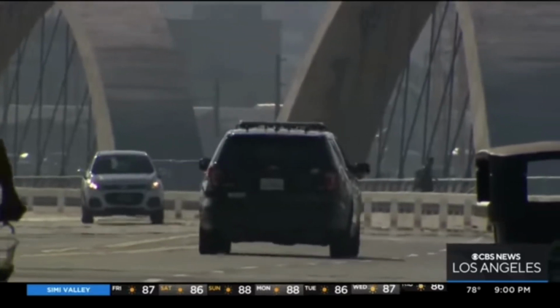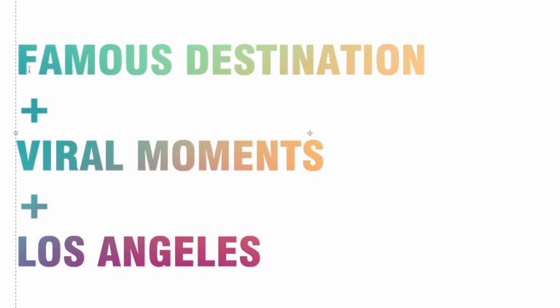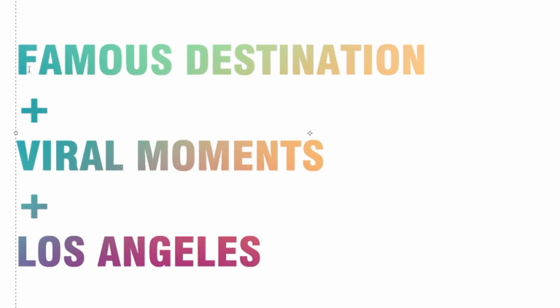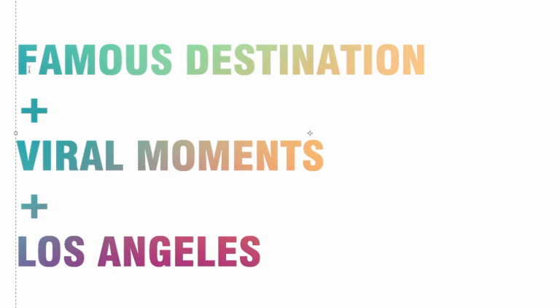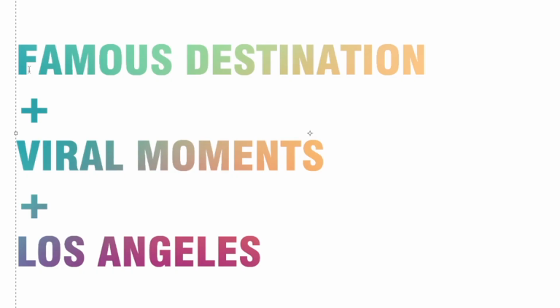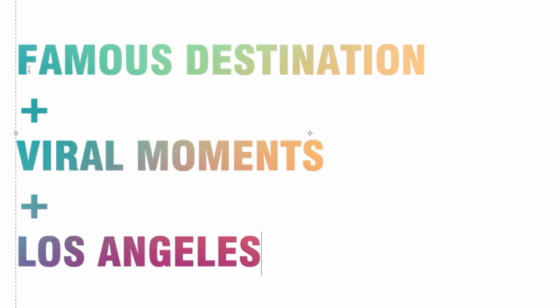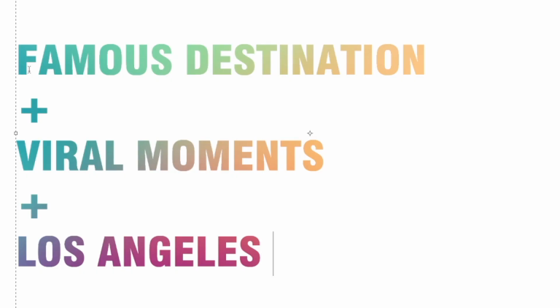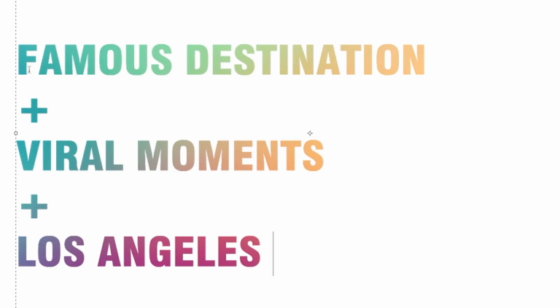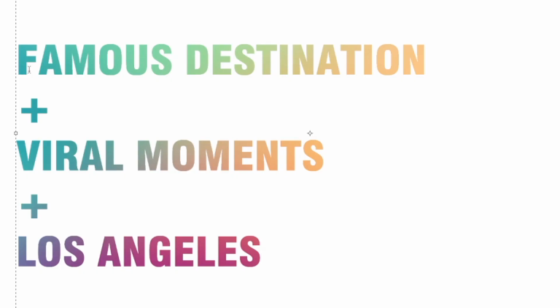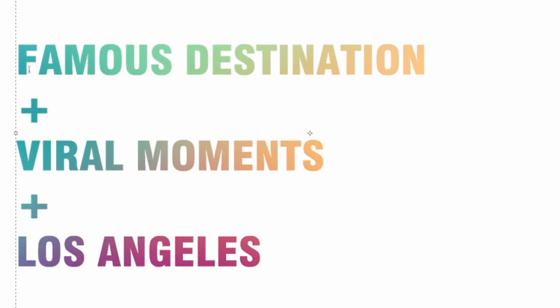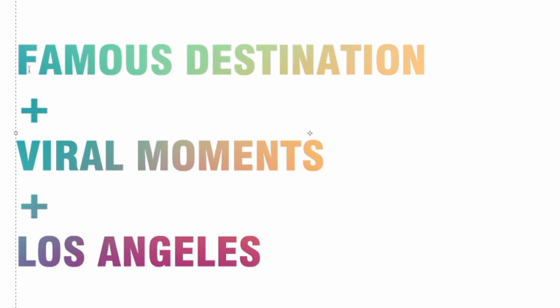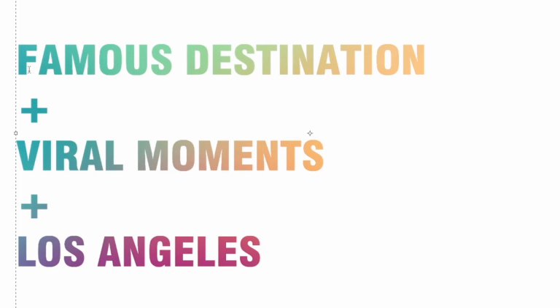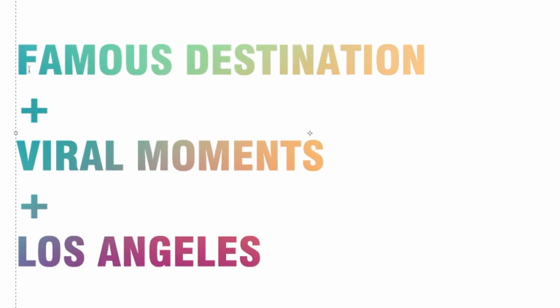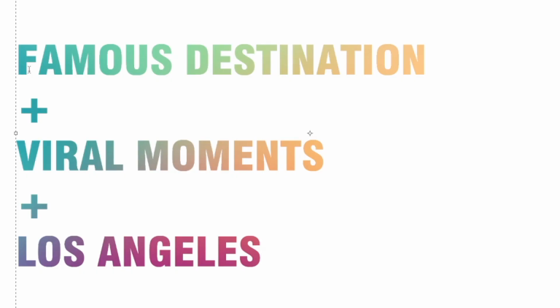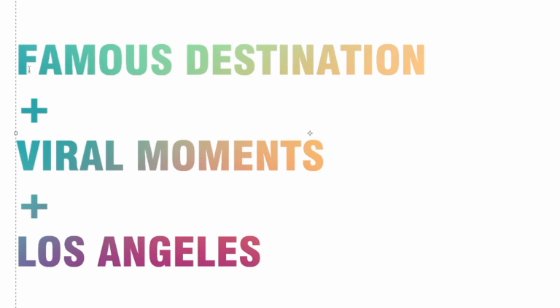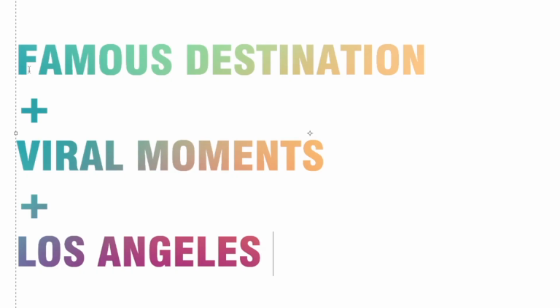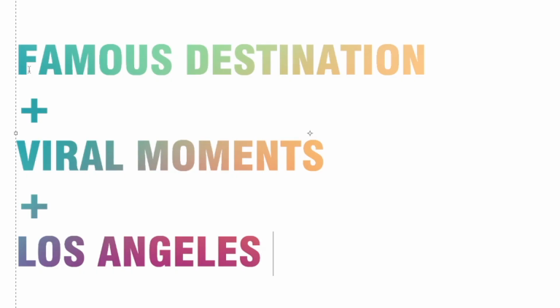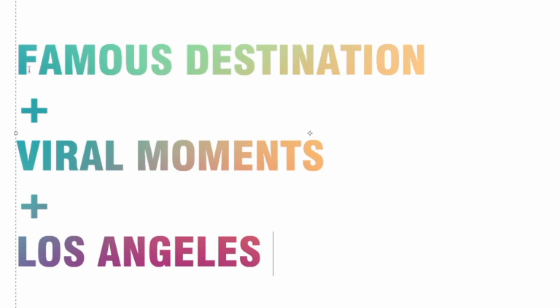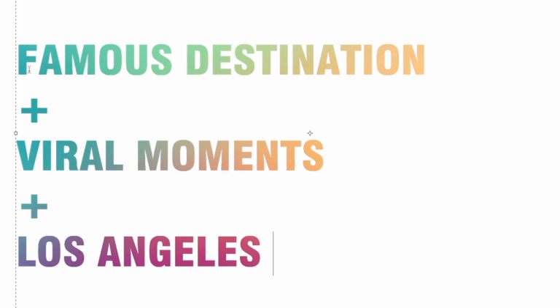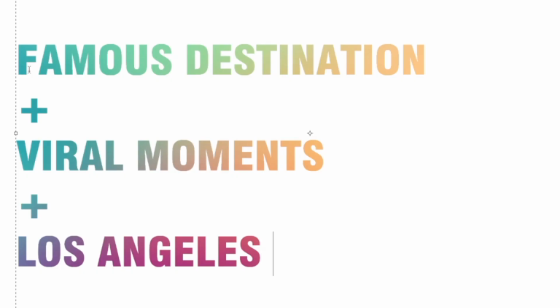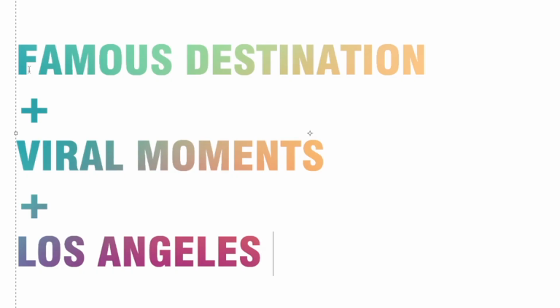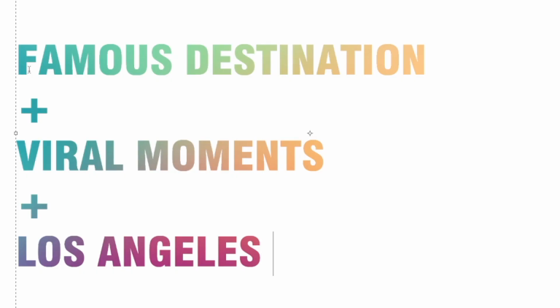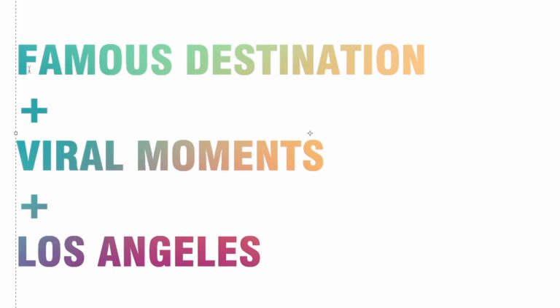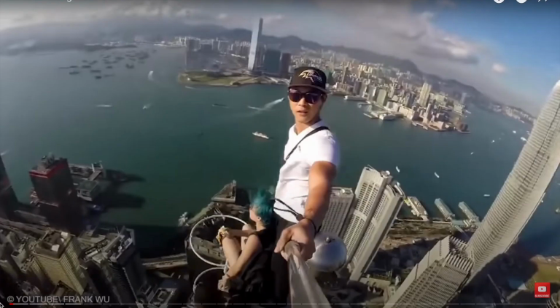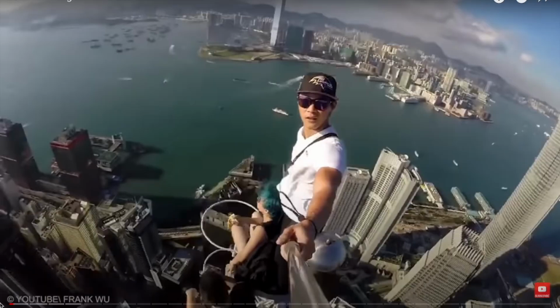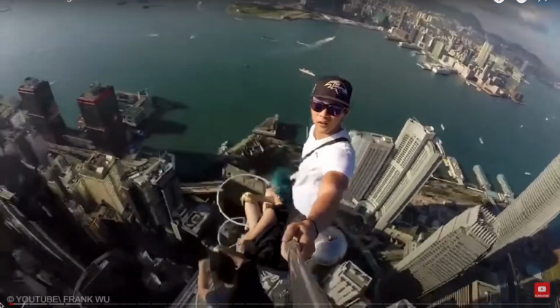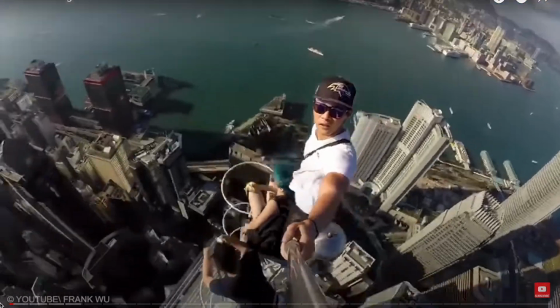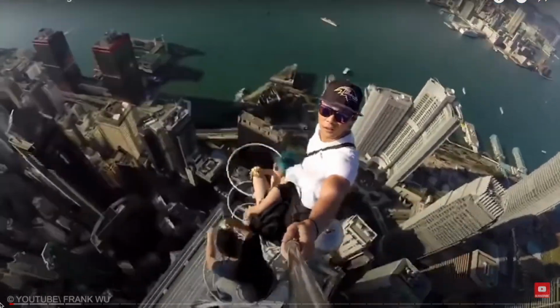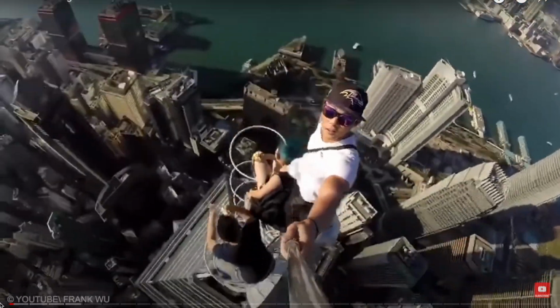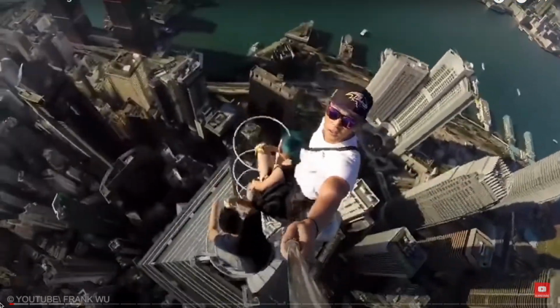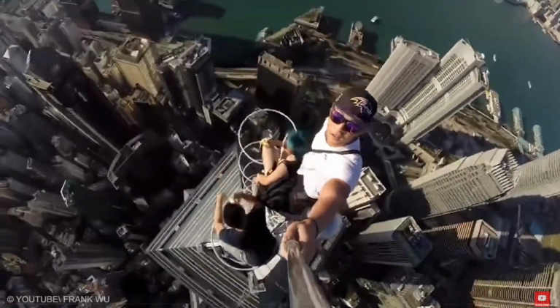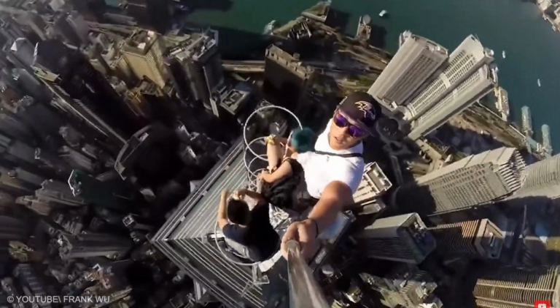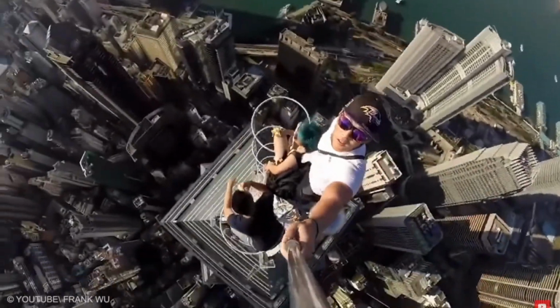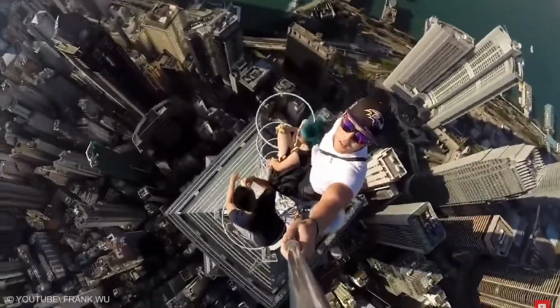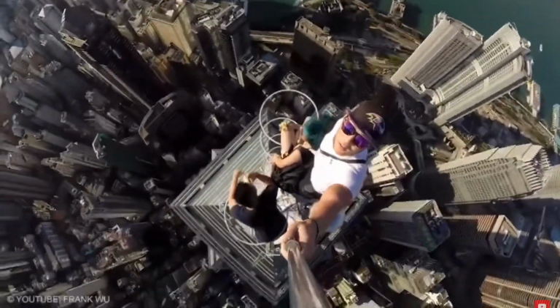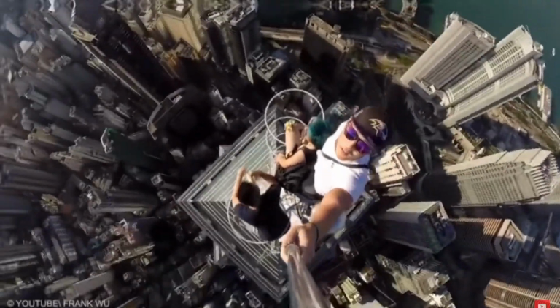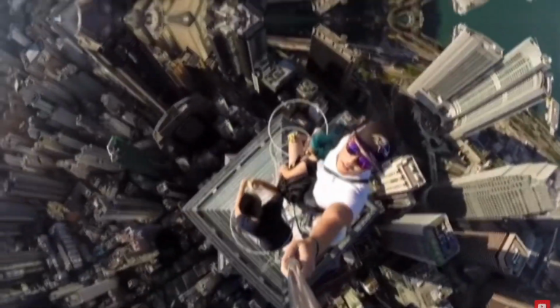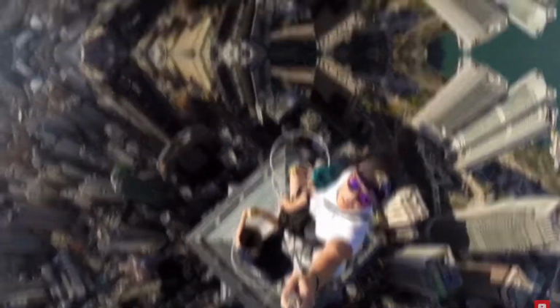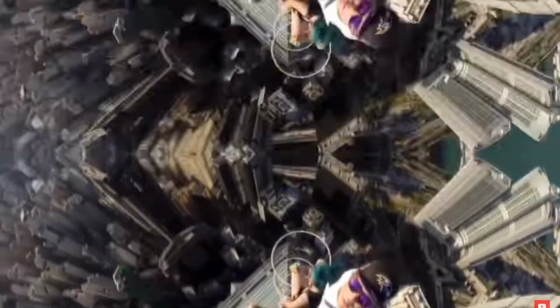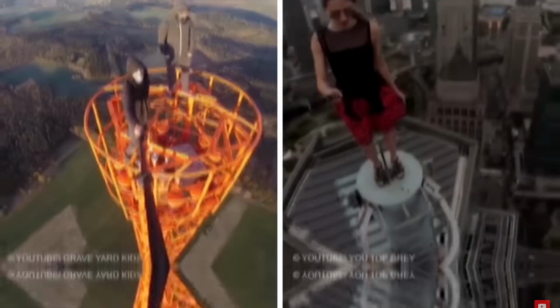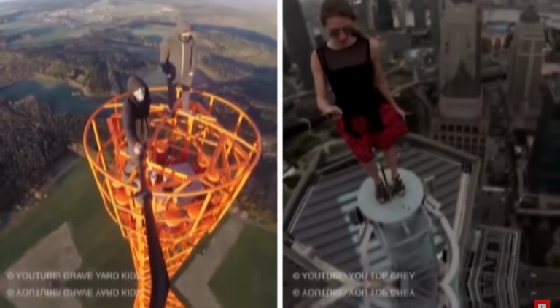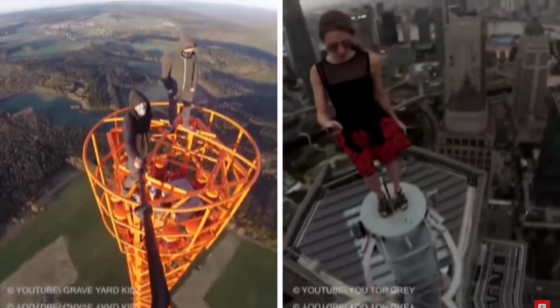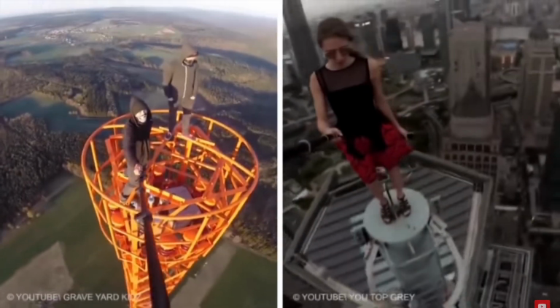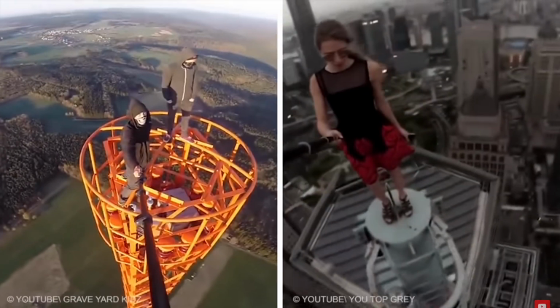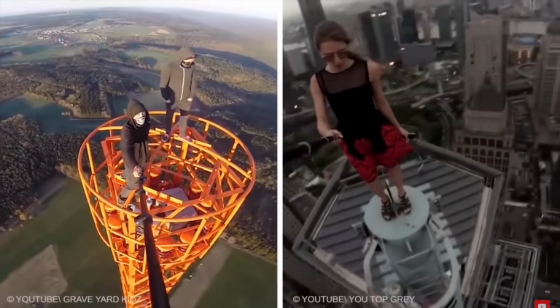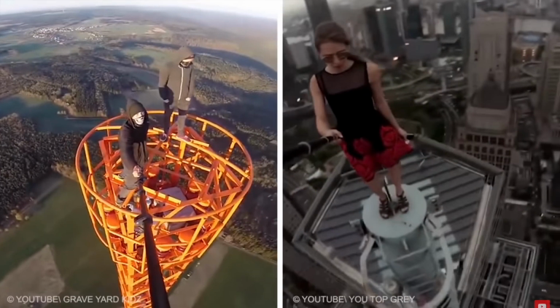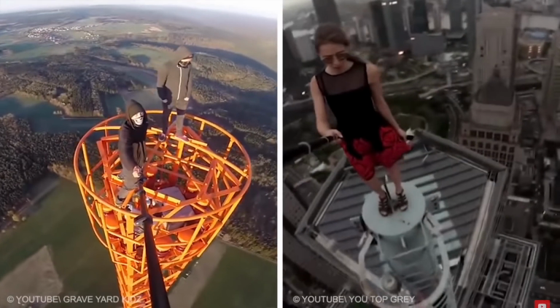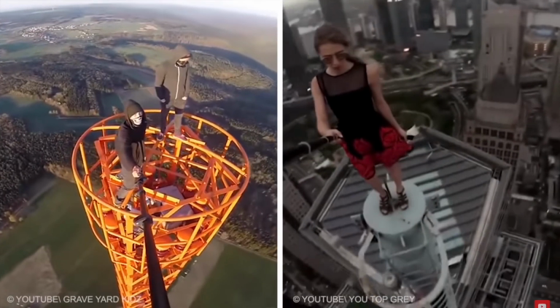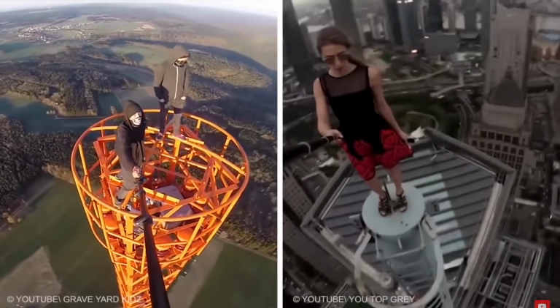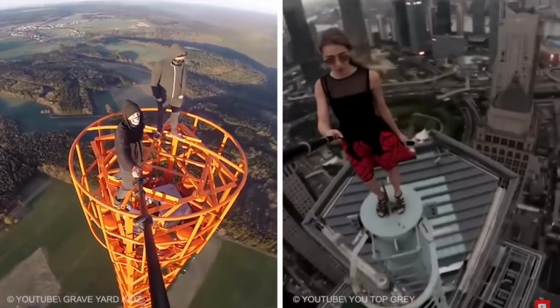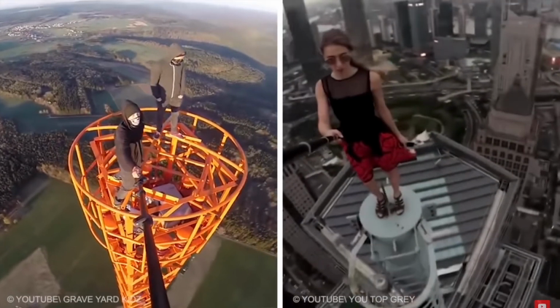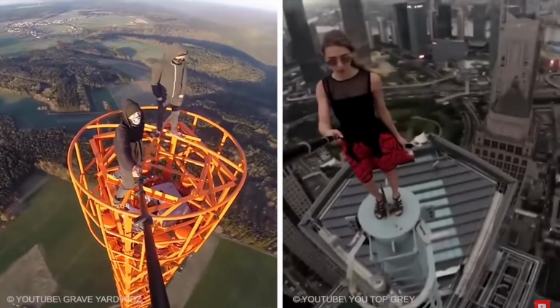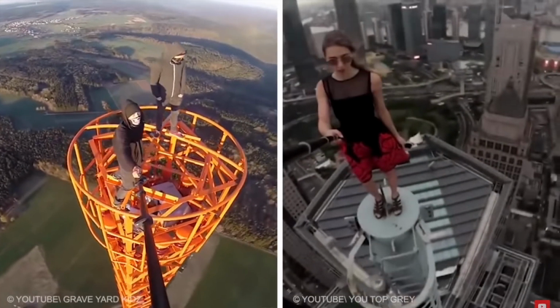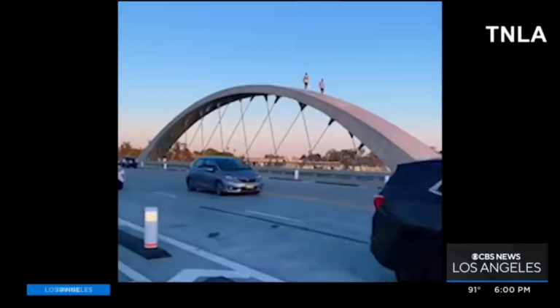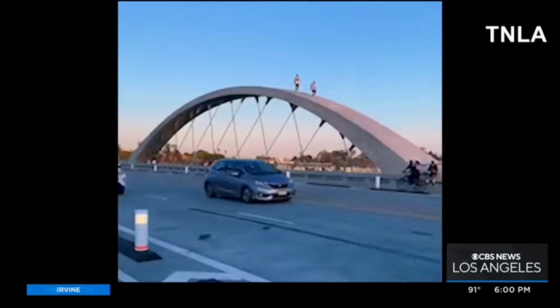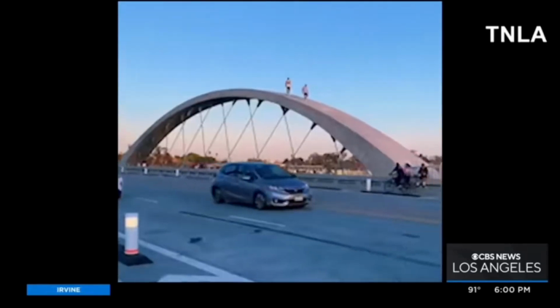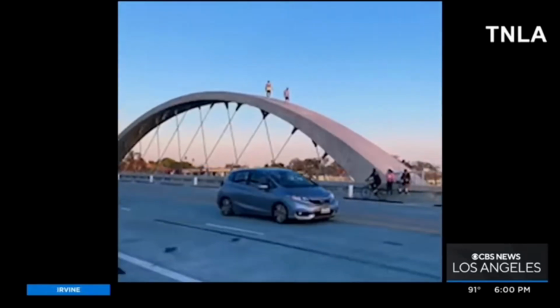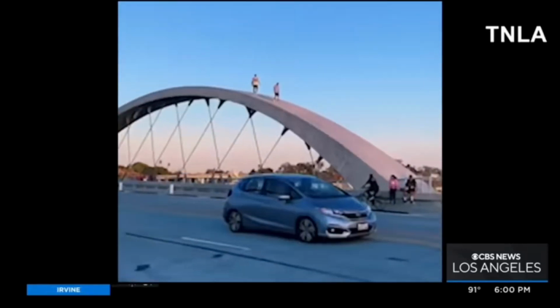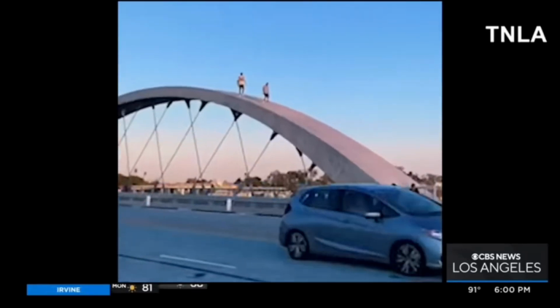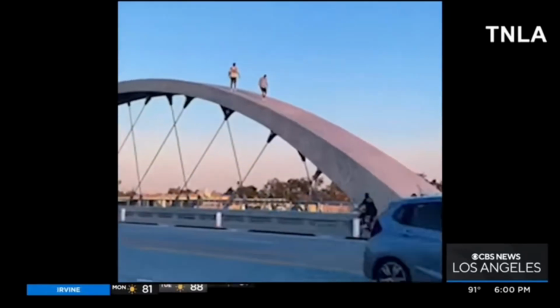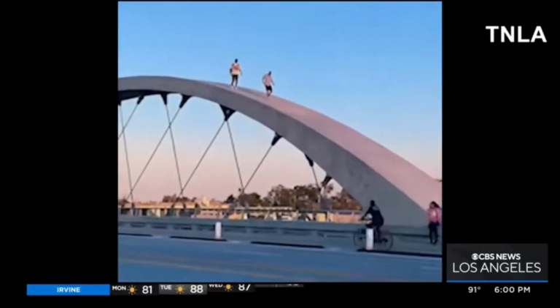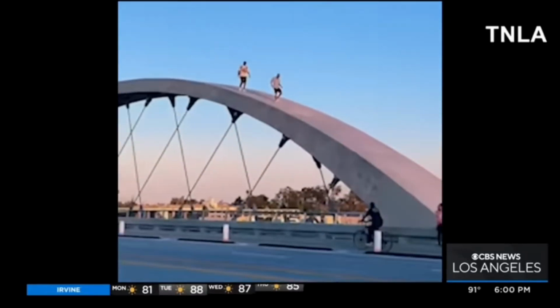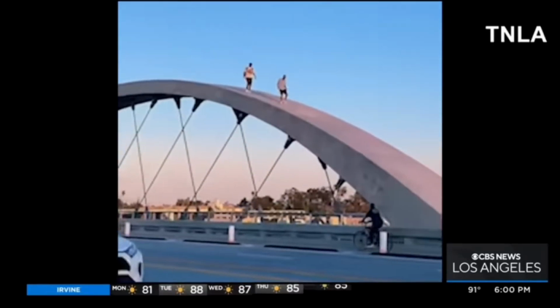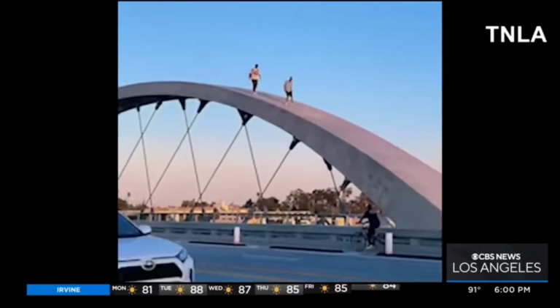In the age of social media, a cinematic destination like this — with the potential of going viral — should have had these measures considered from the start.